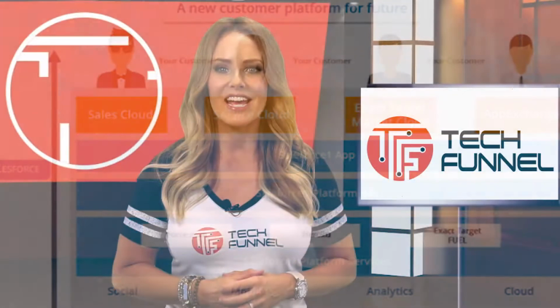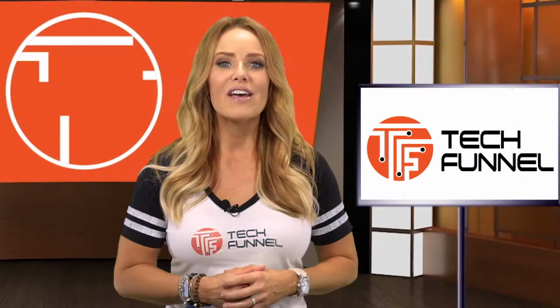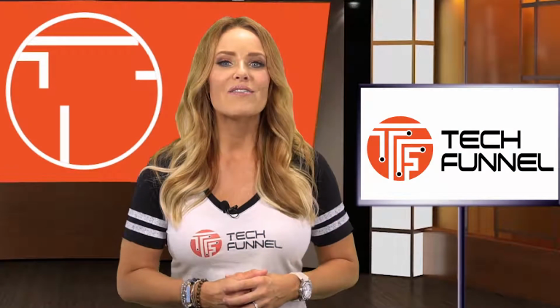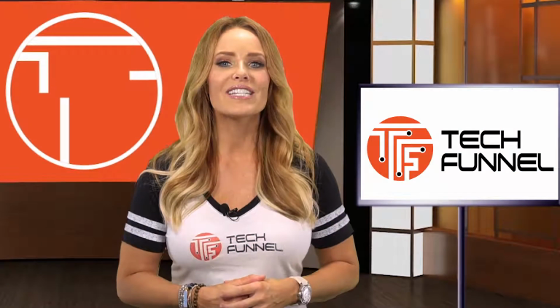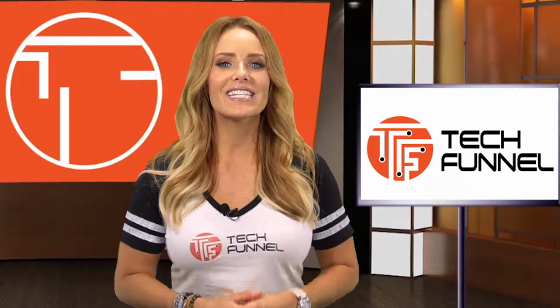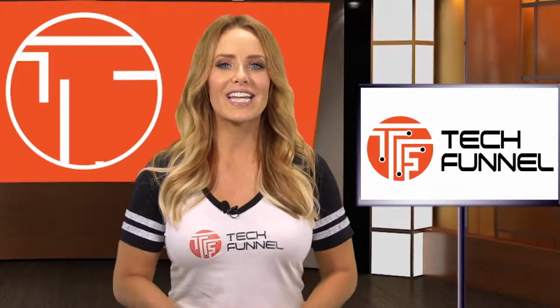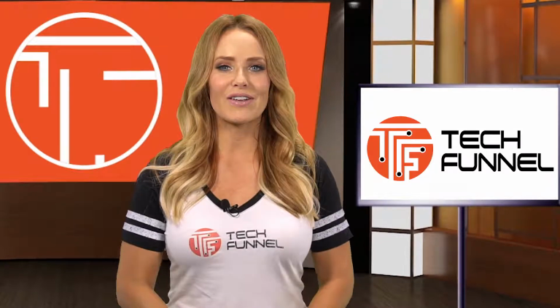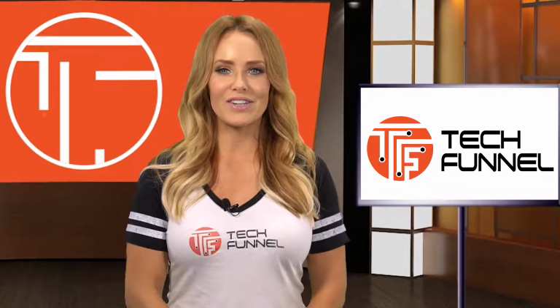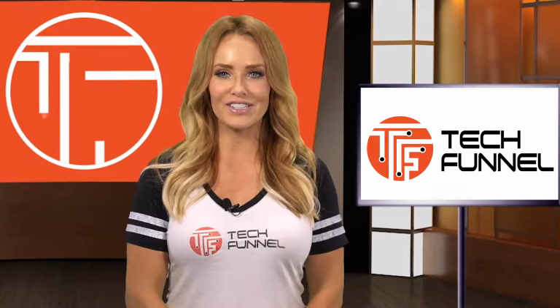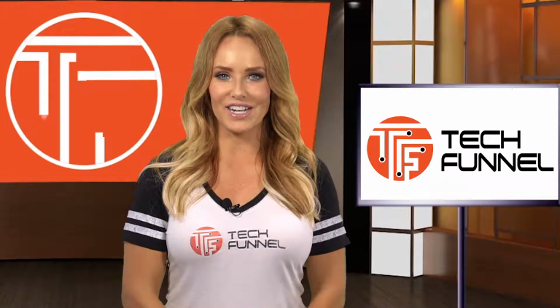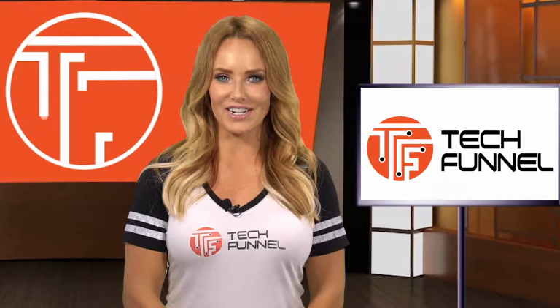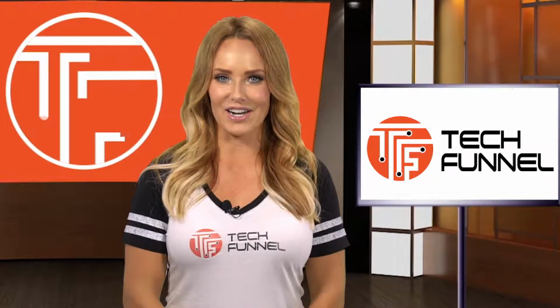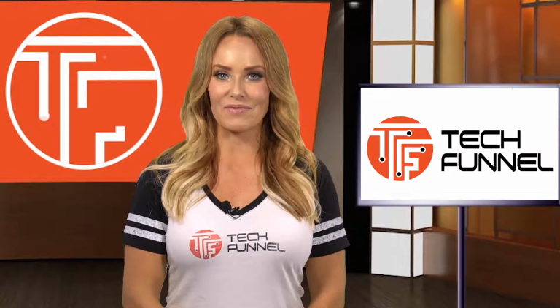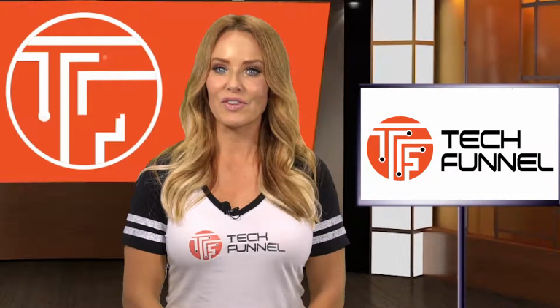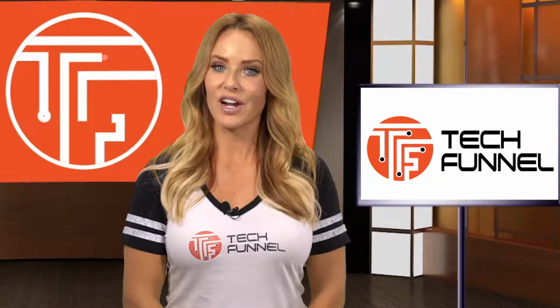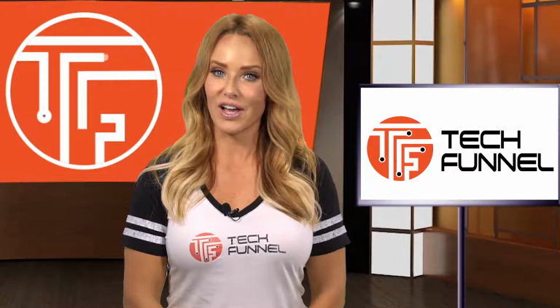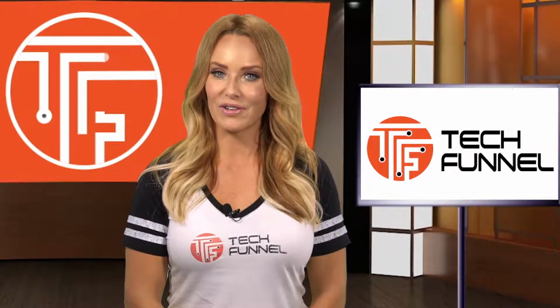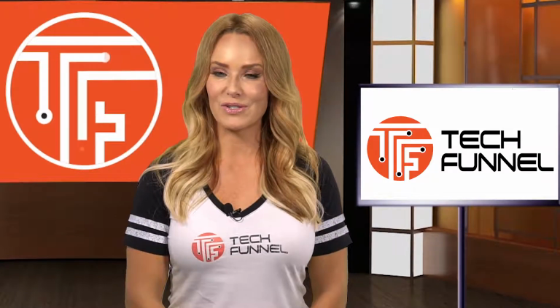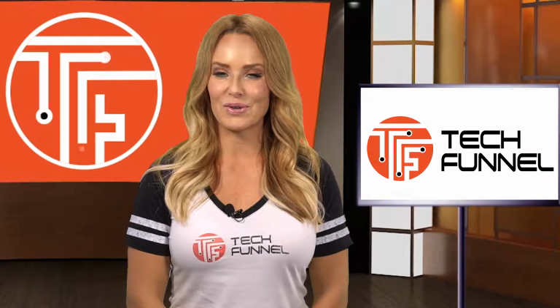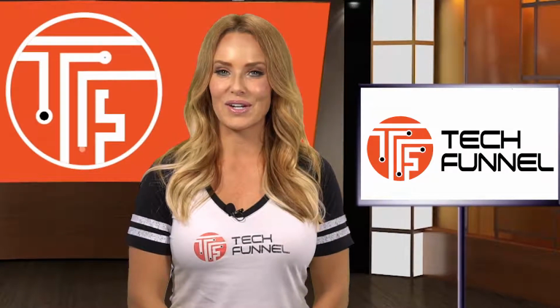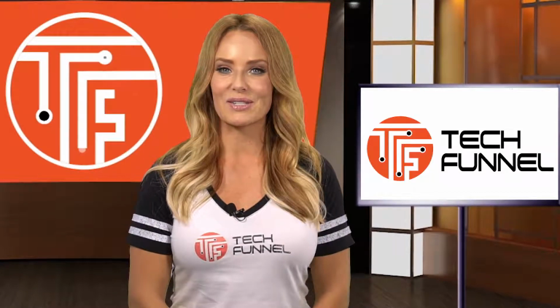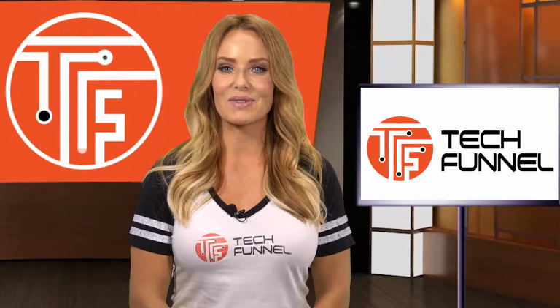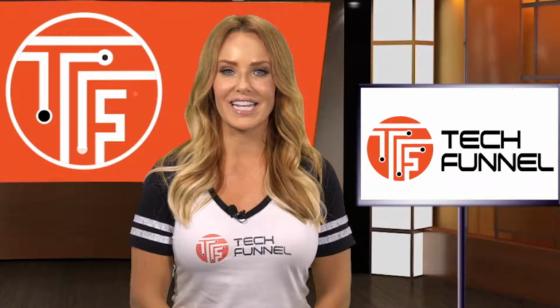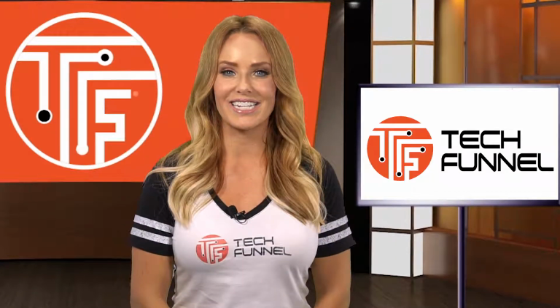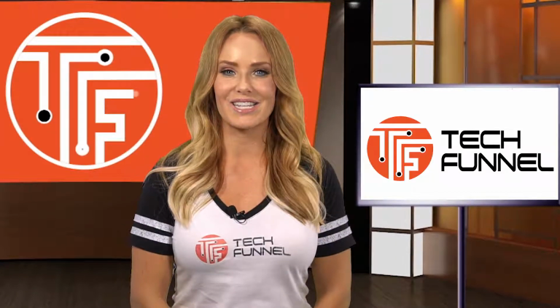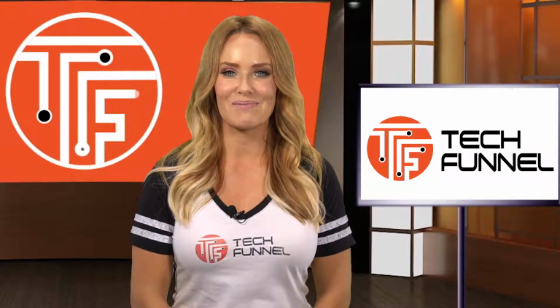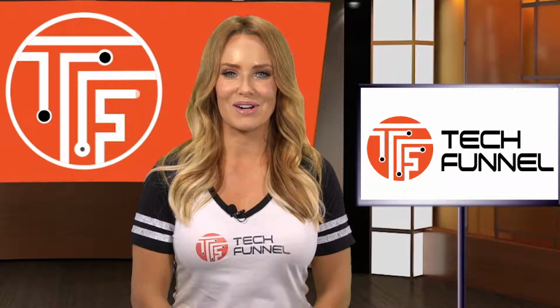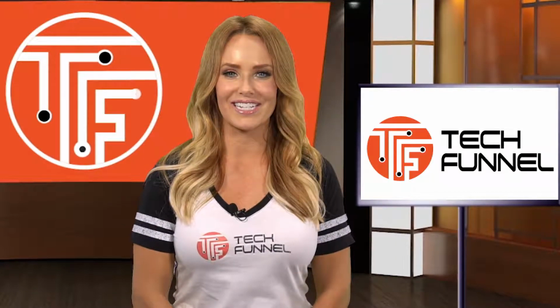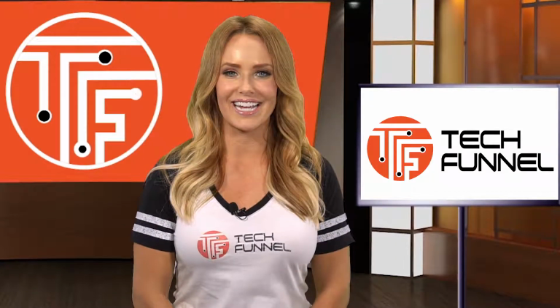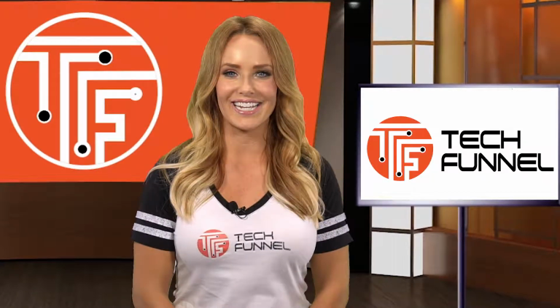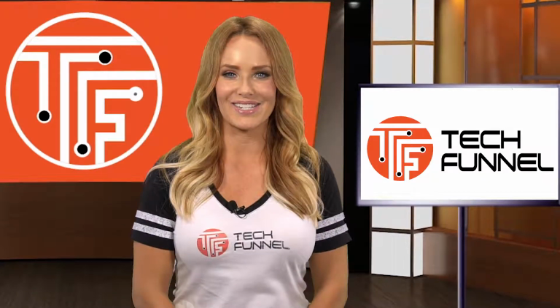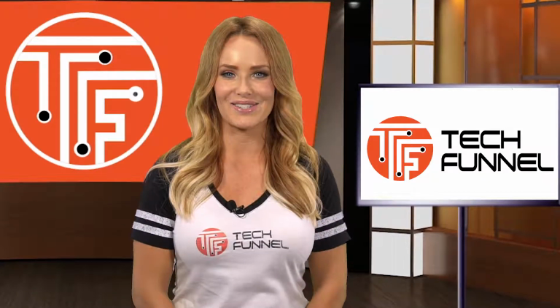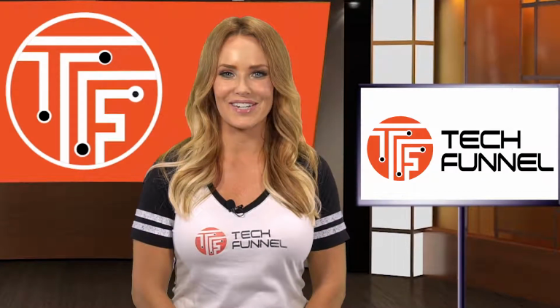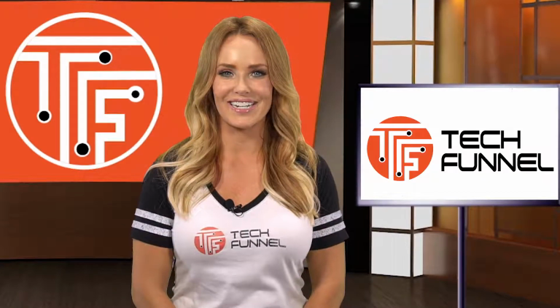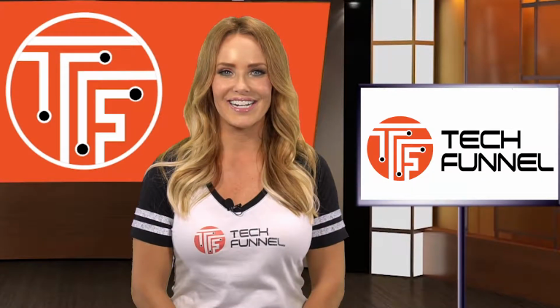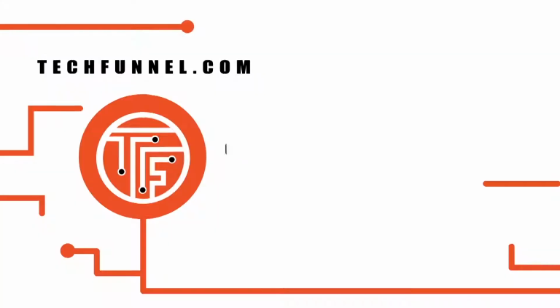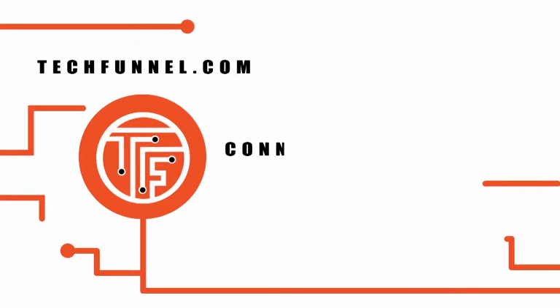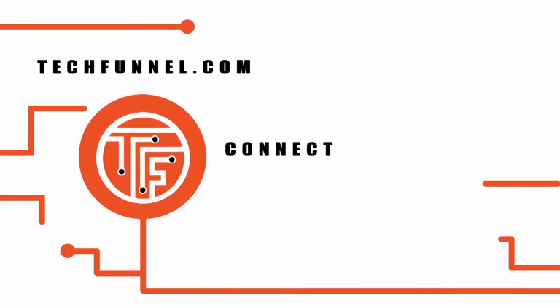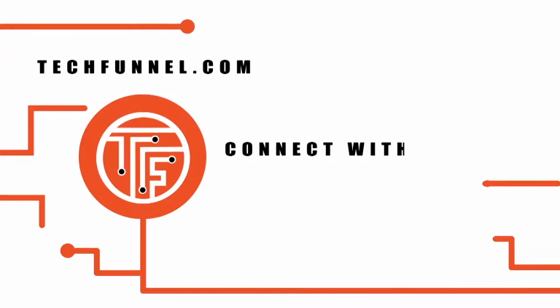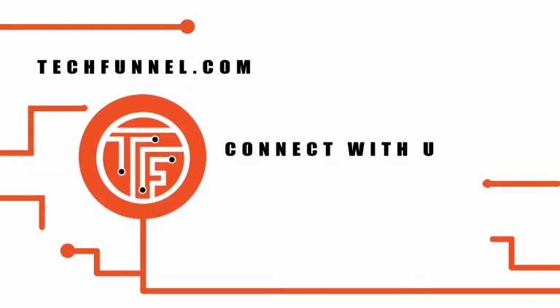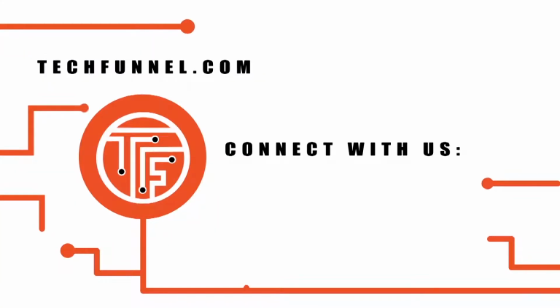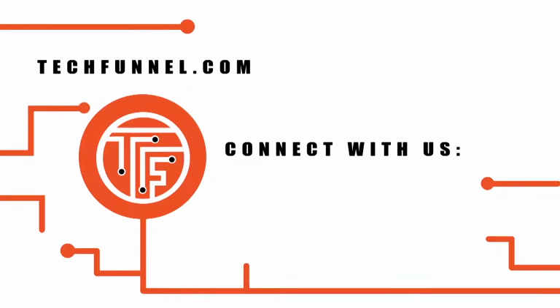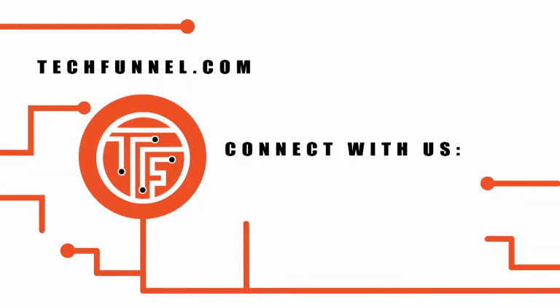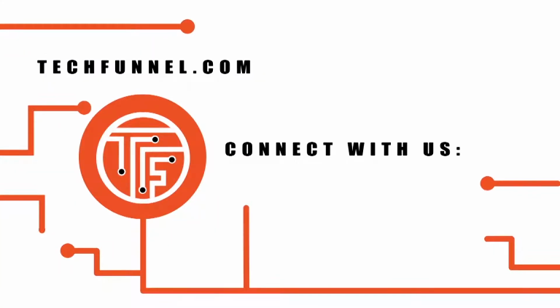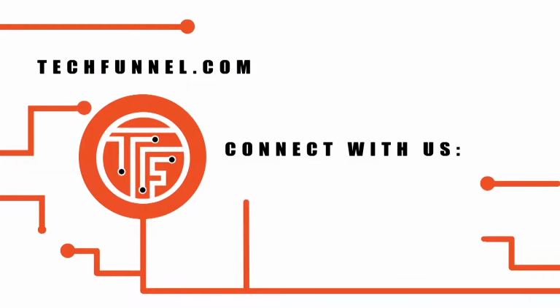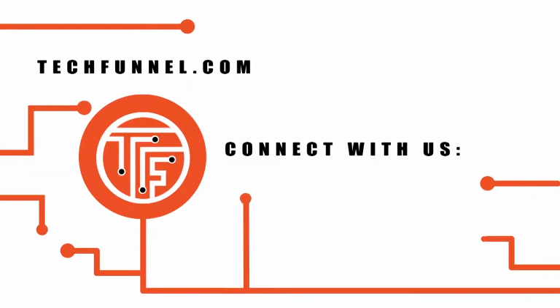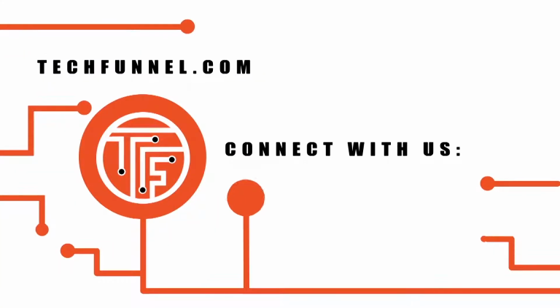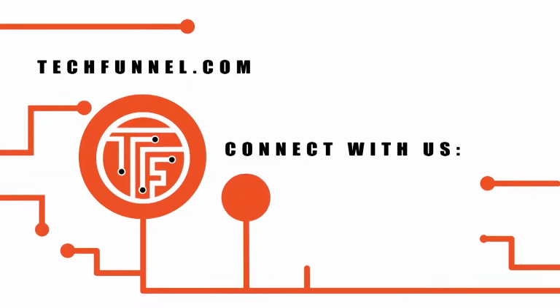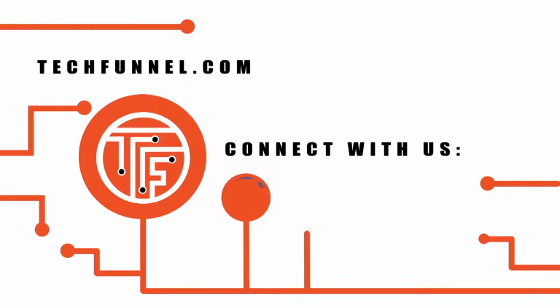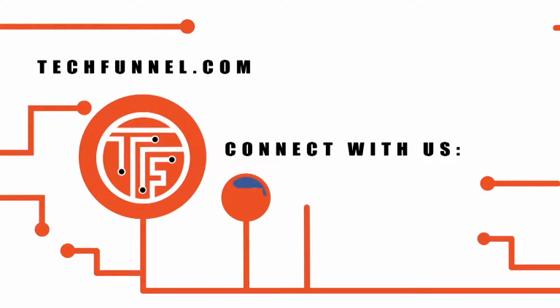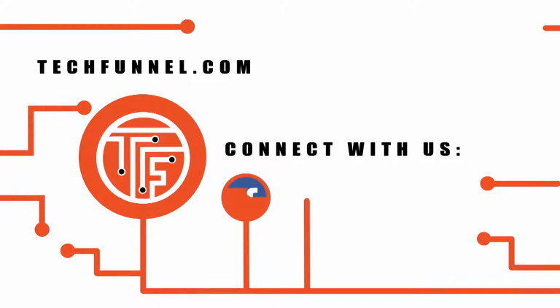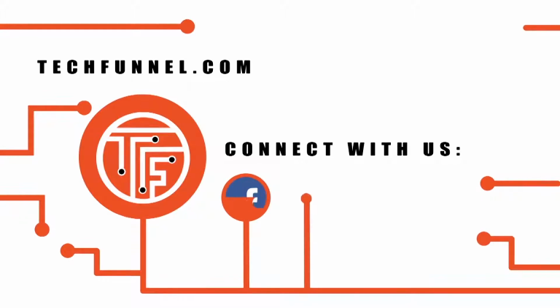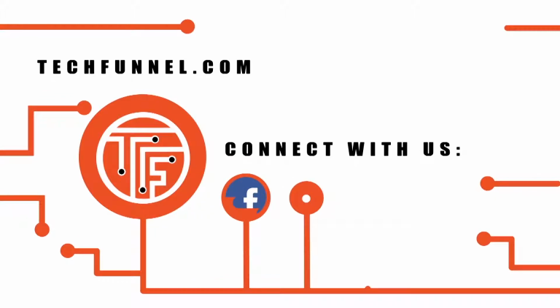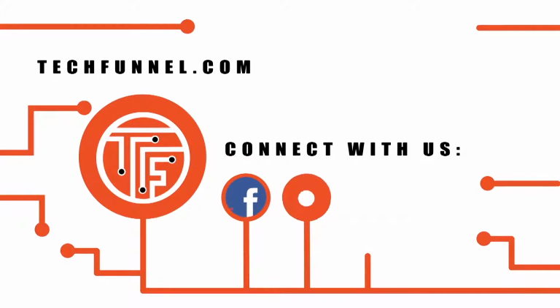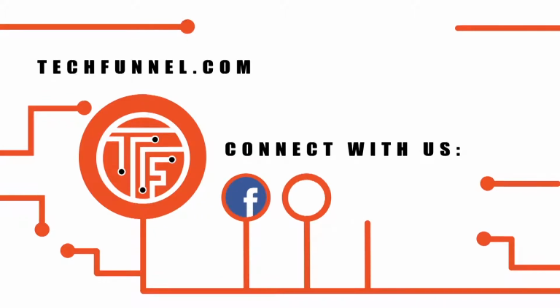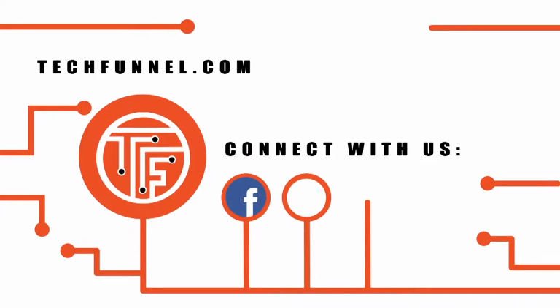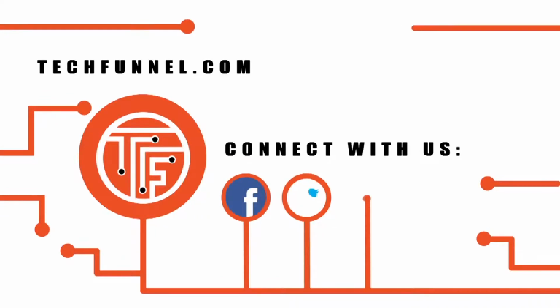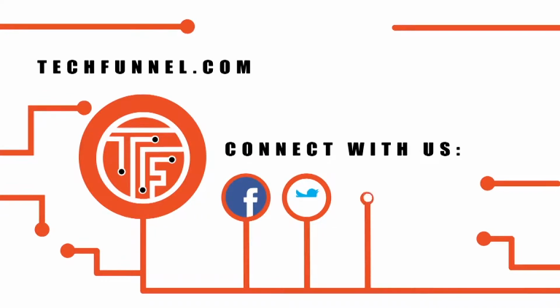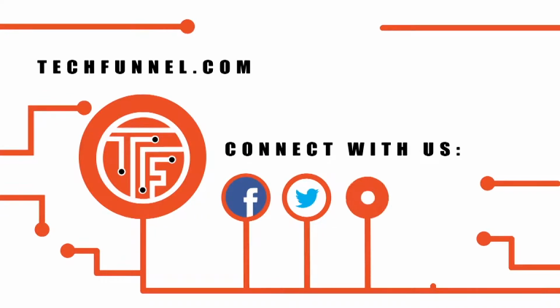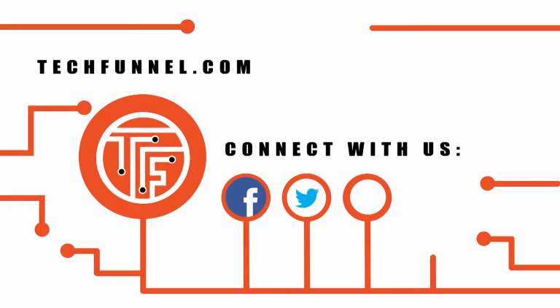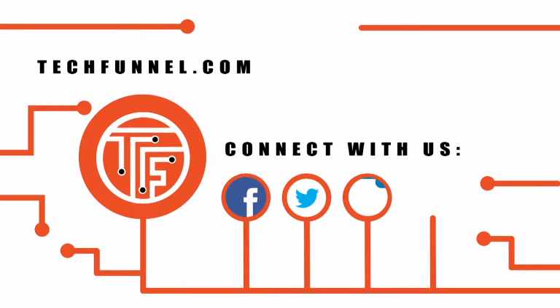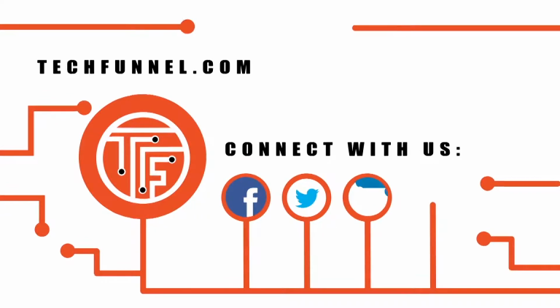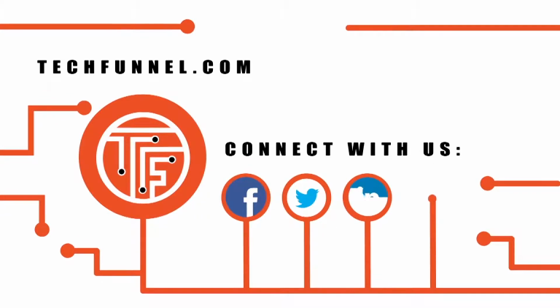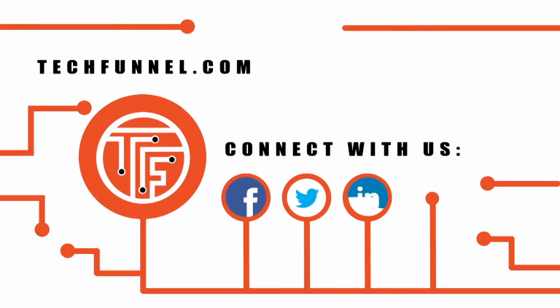Visit techfunnel.com for other stories related to the MarTech industry. Connect with us on Facebook, Twitter, LinkedIn, and Instagram.